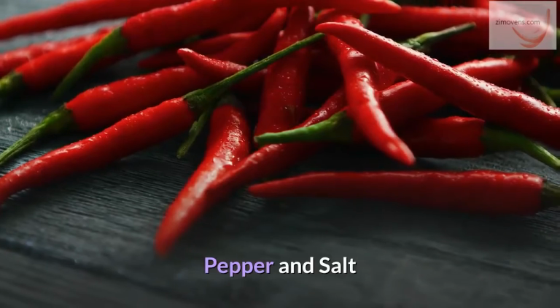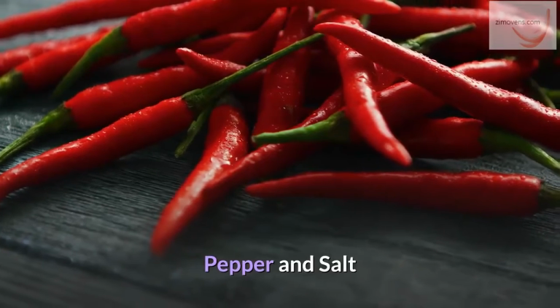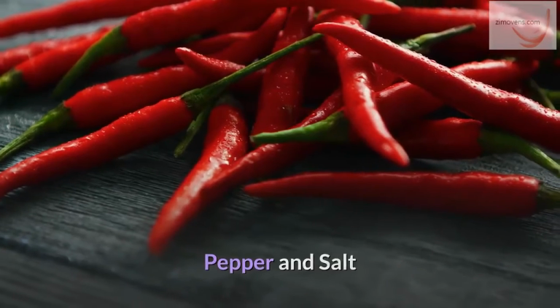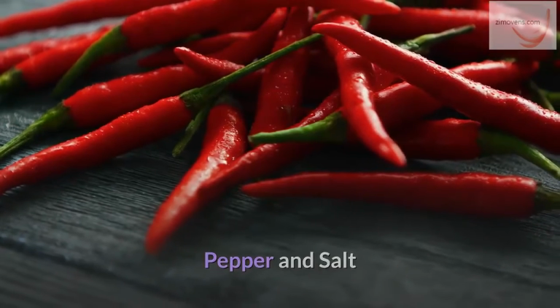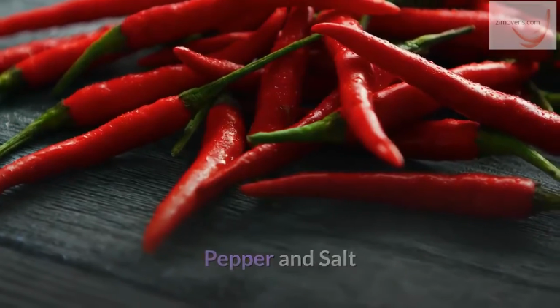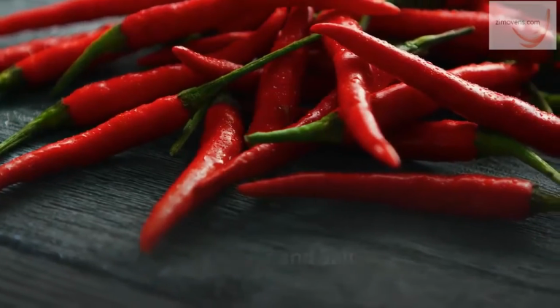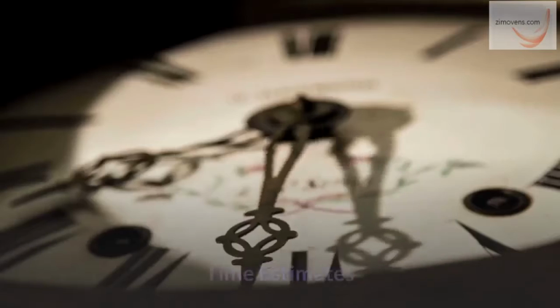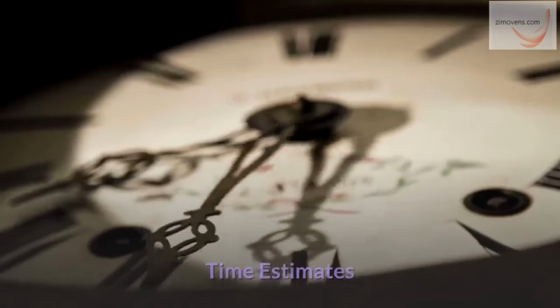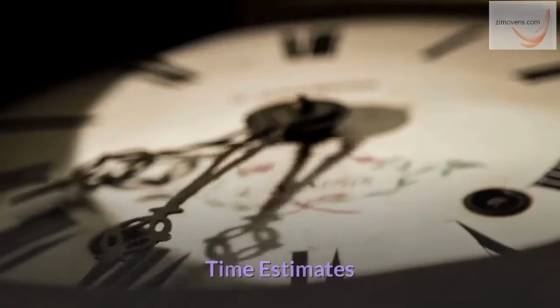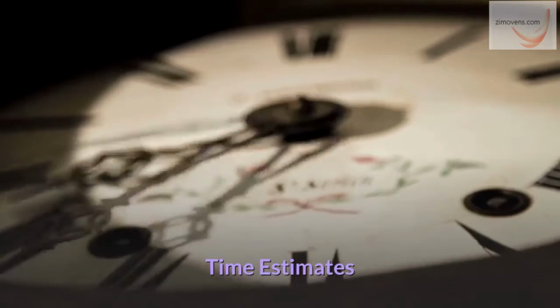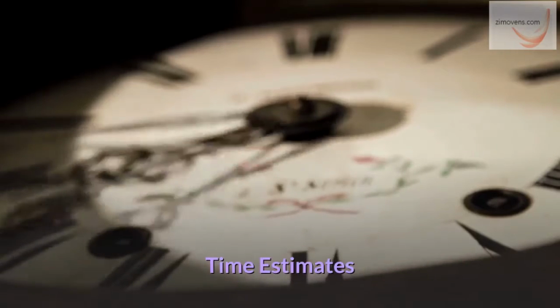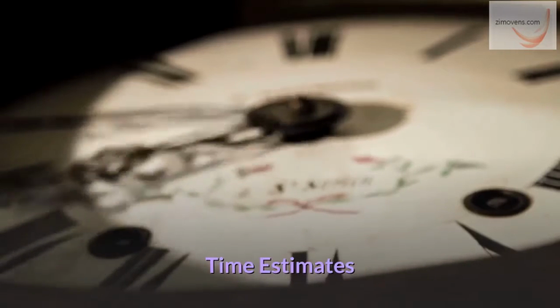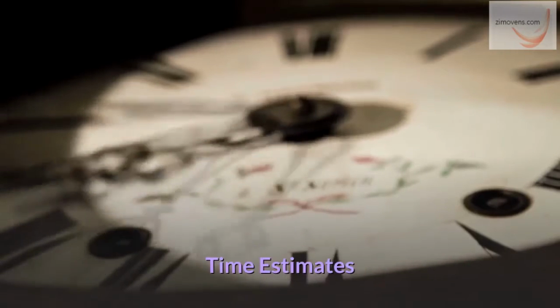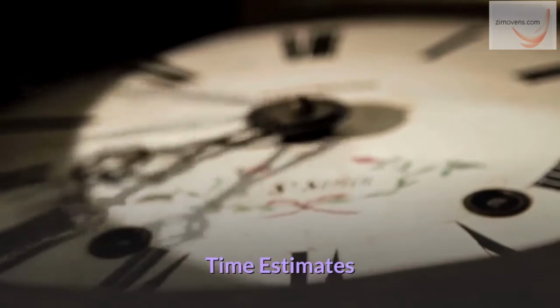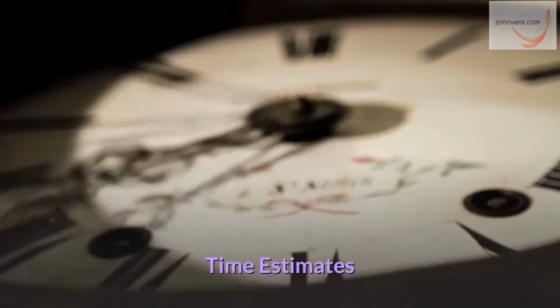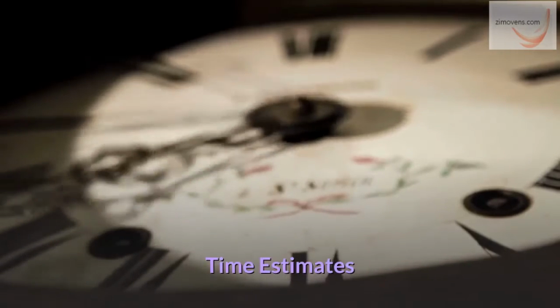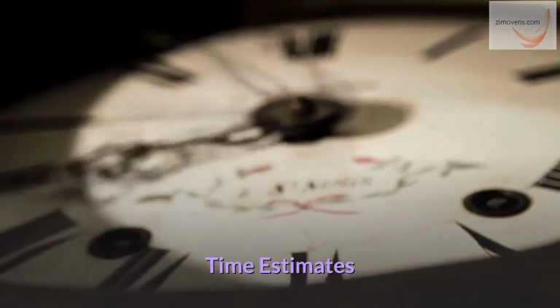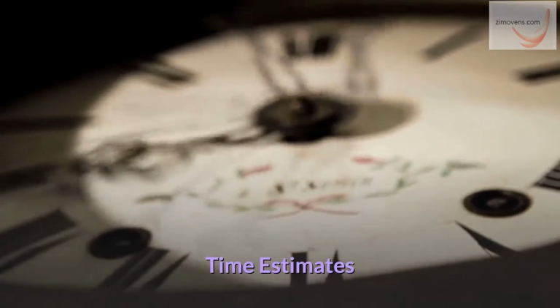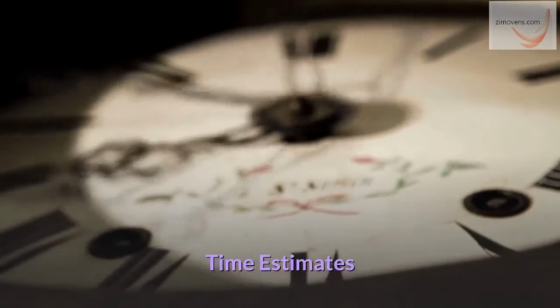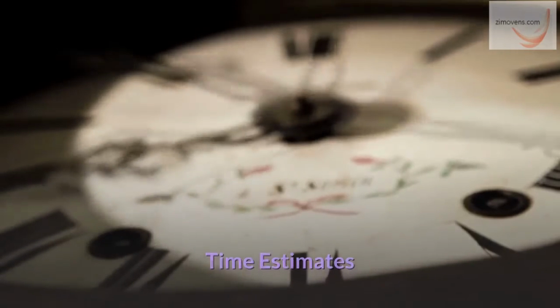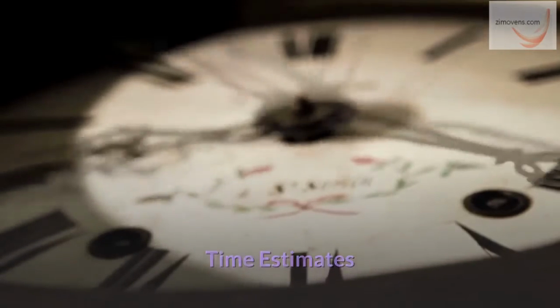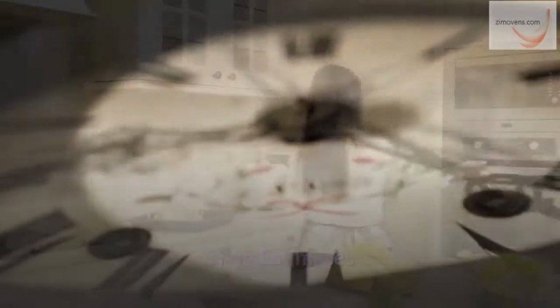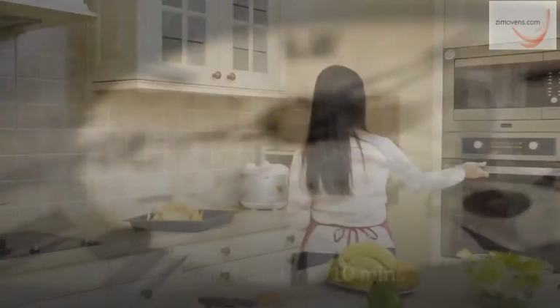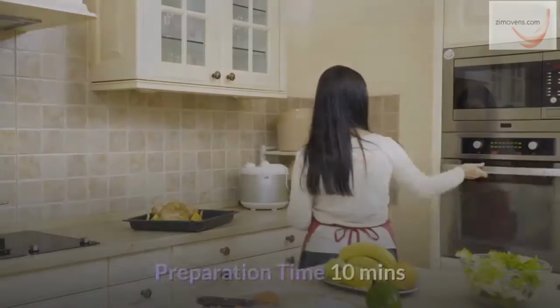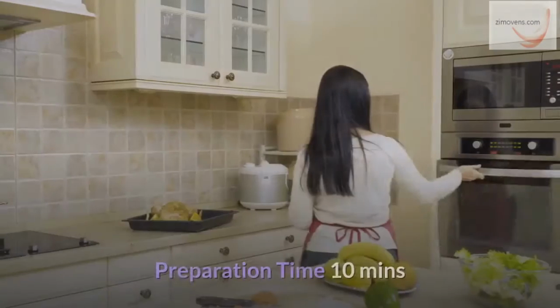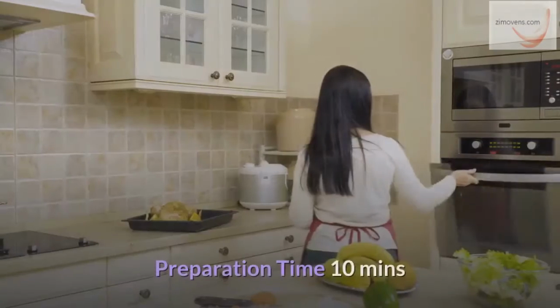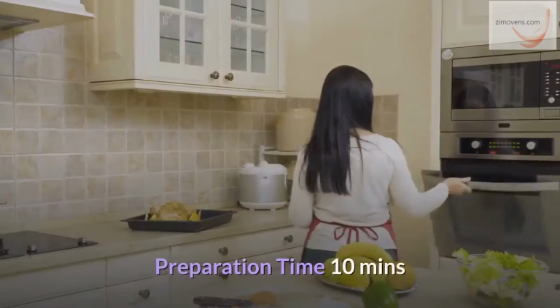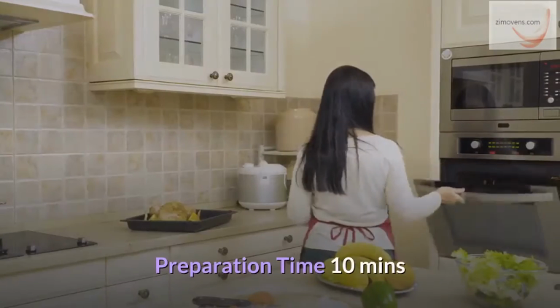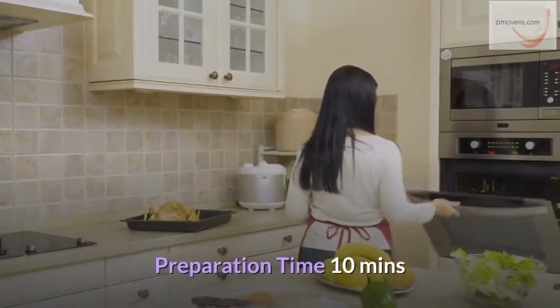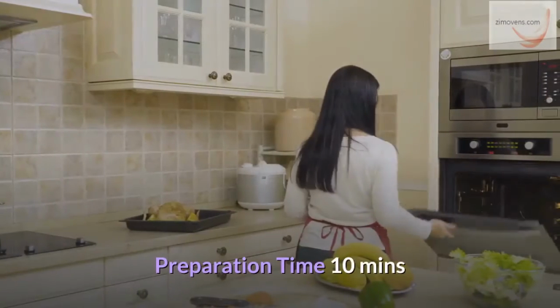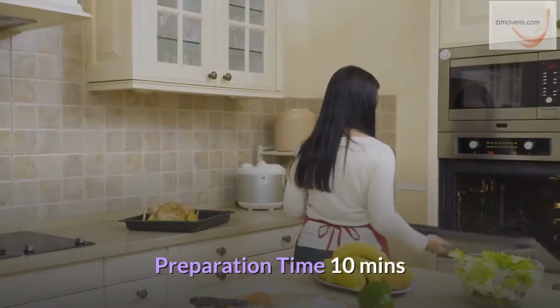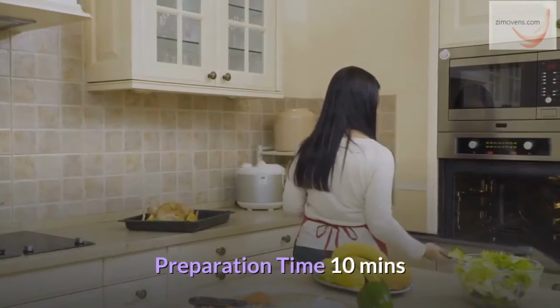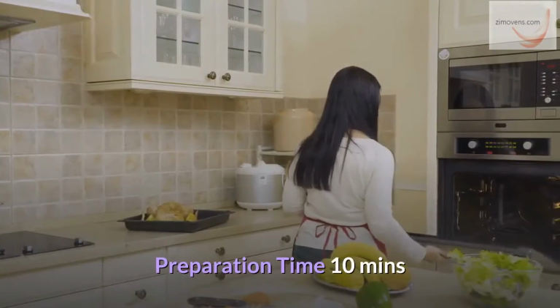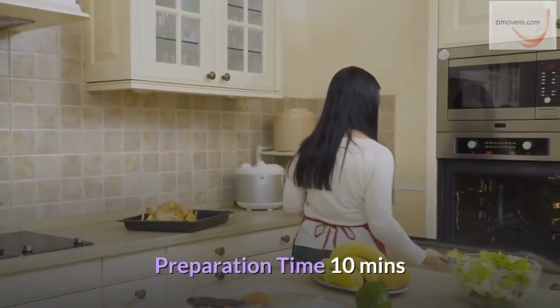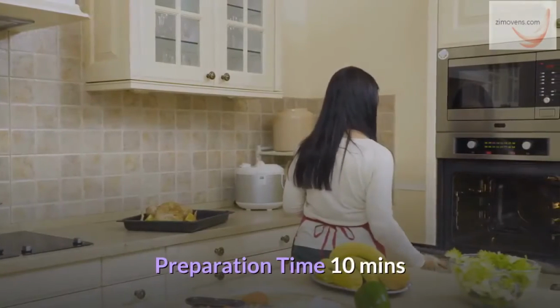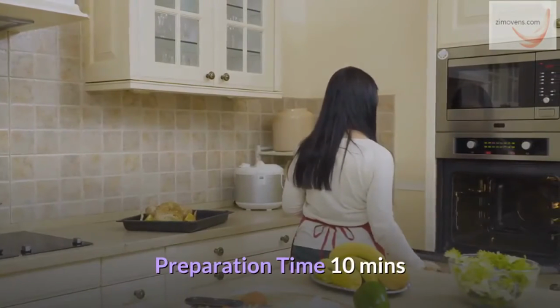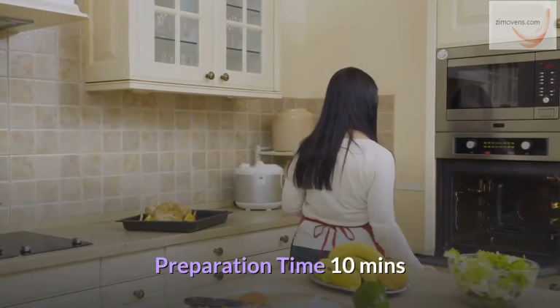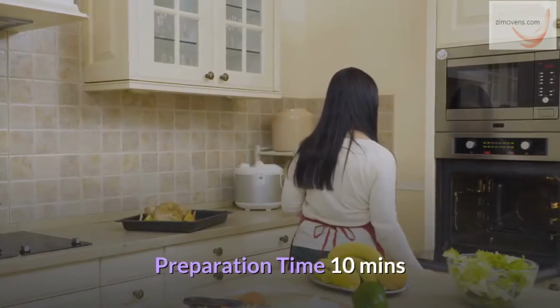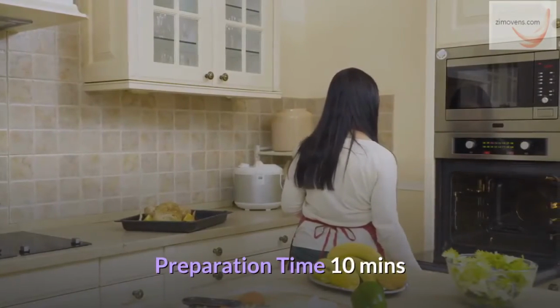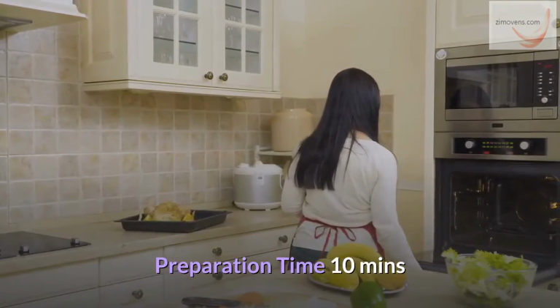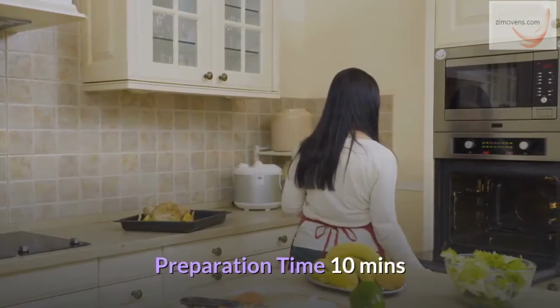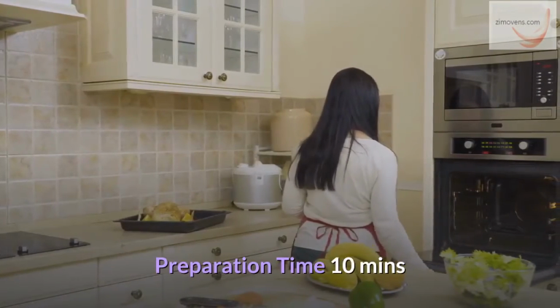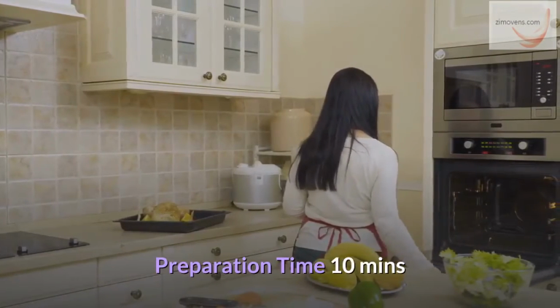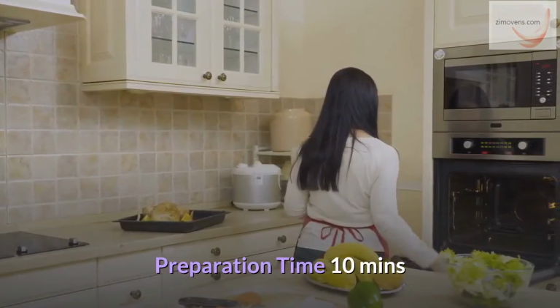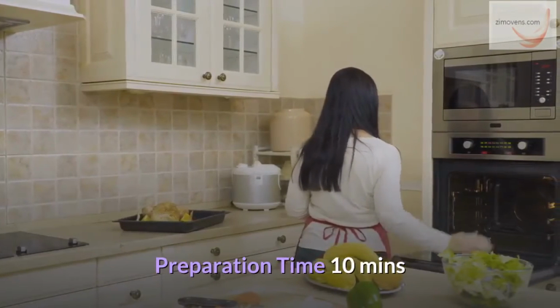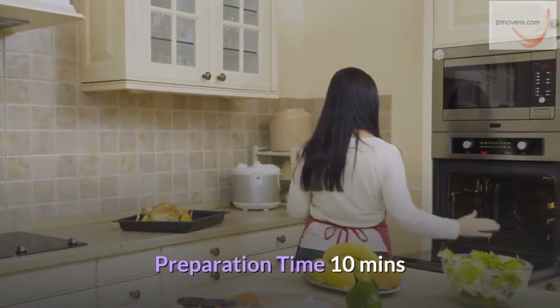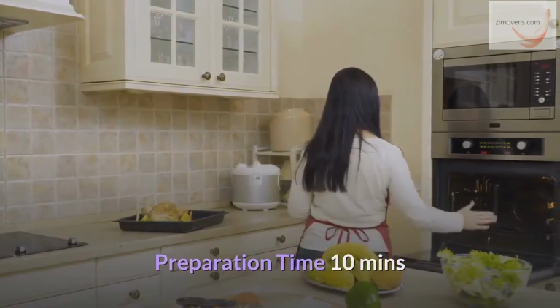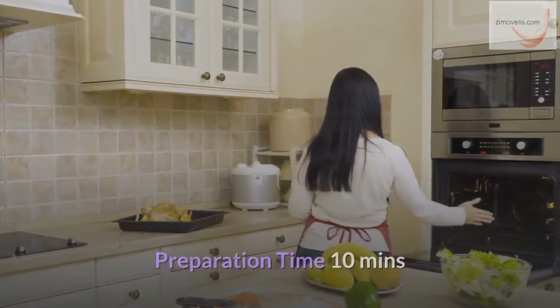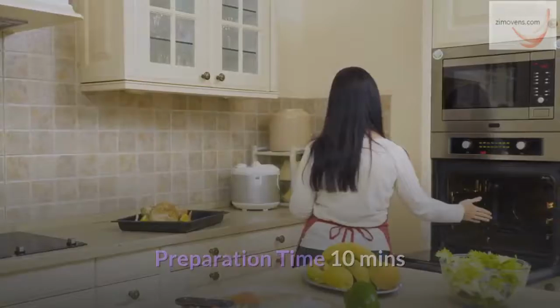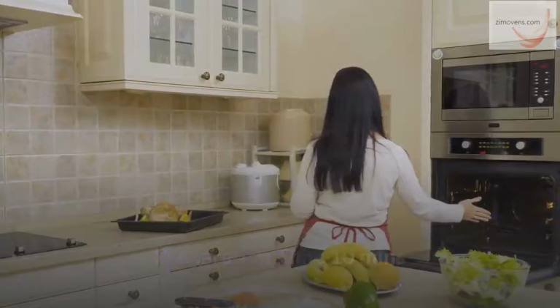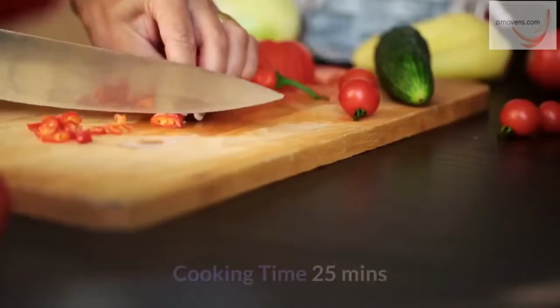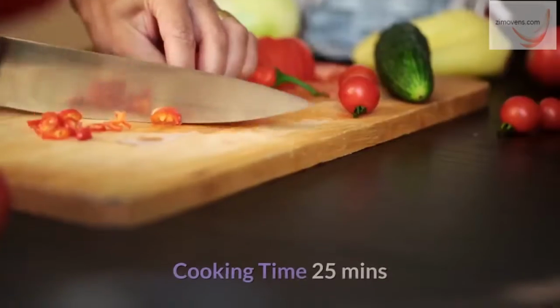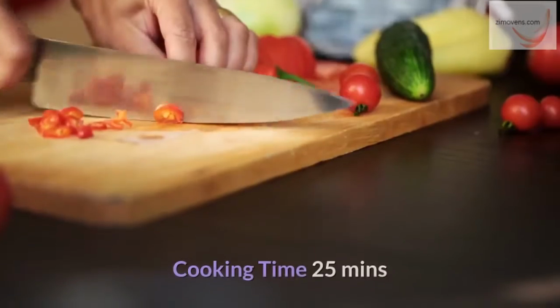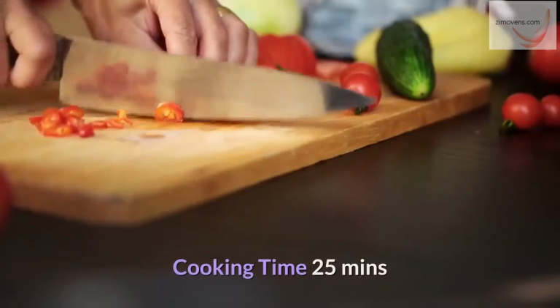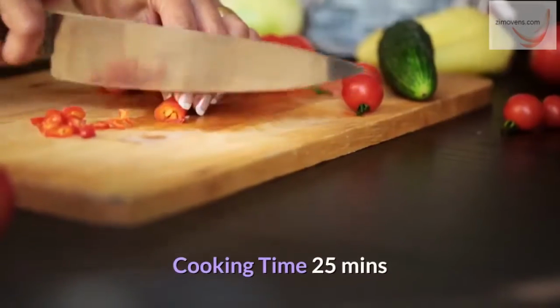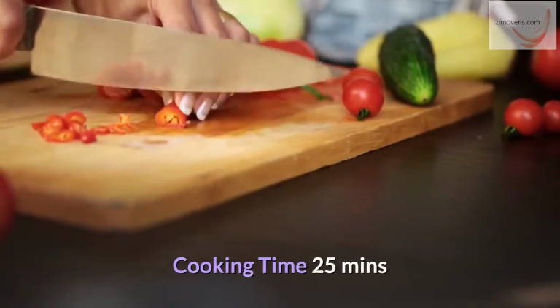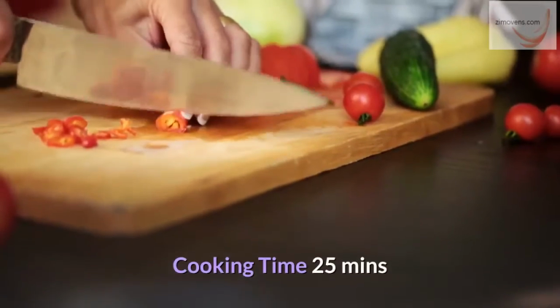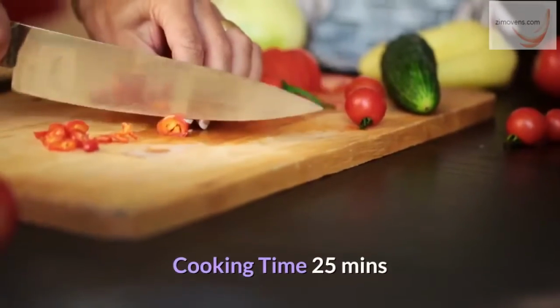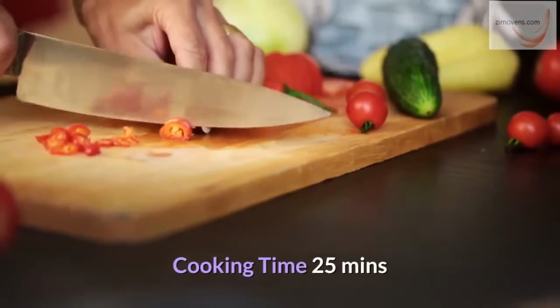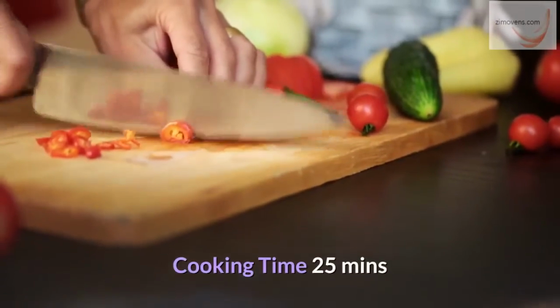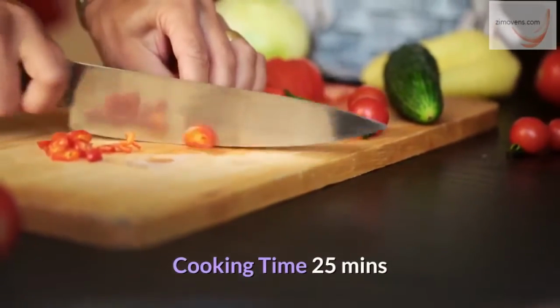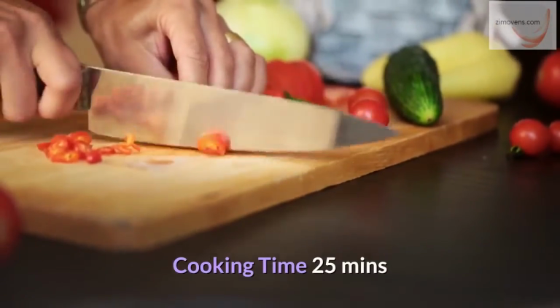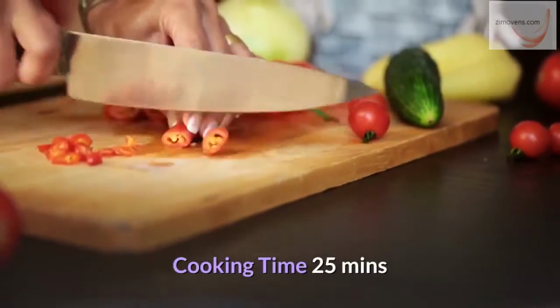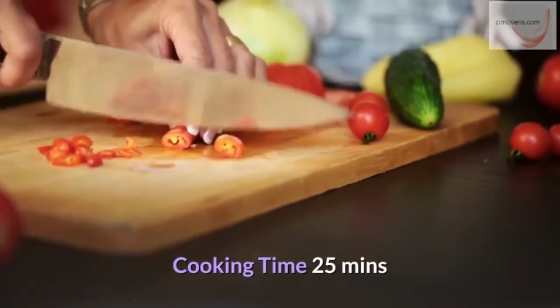Time estimates: preparation time 10 minutes, cooking time 25 minutes.